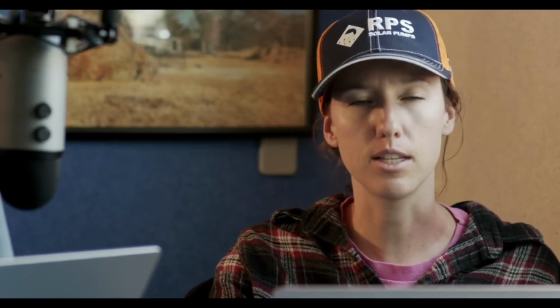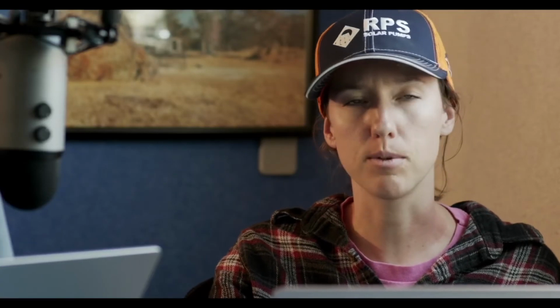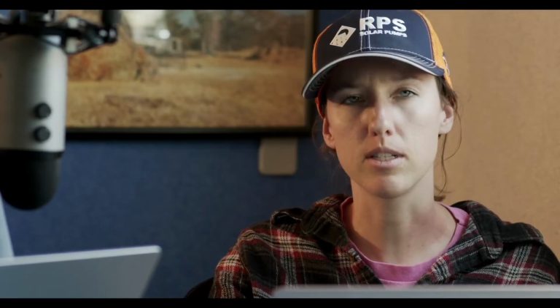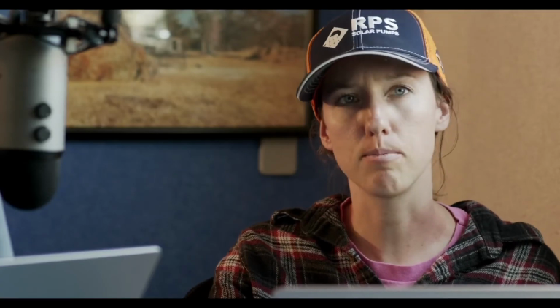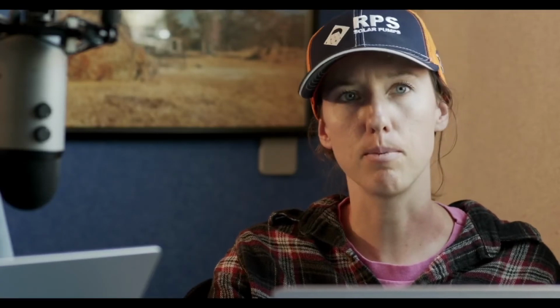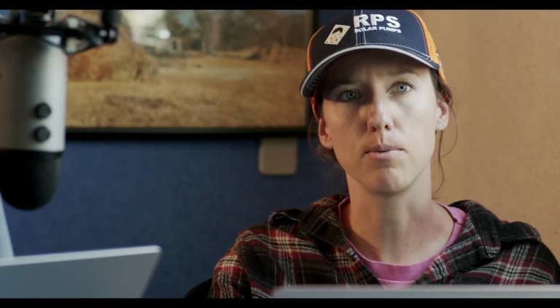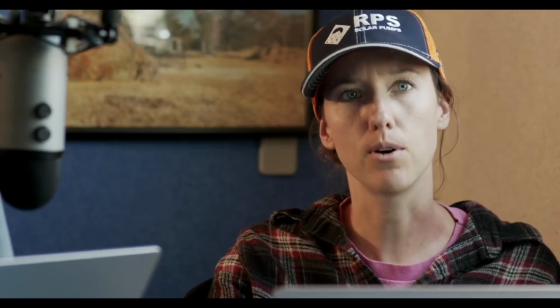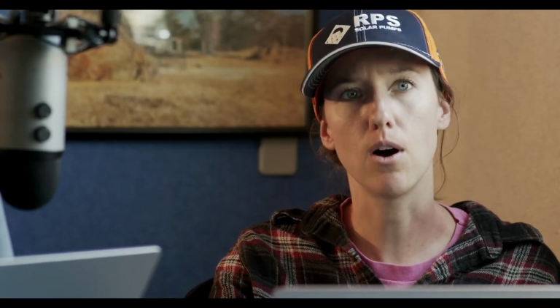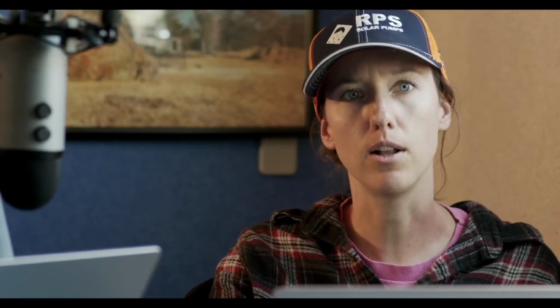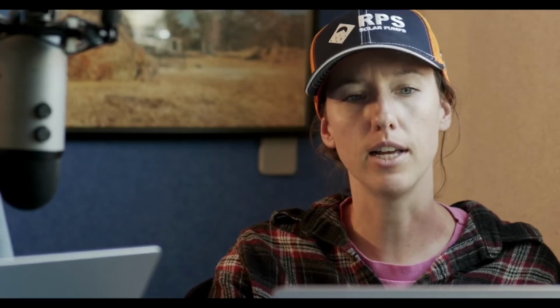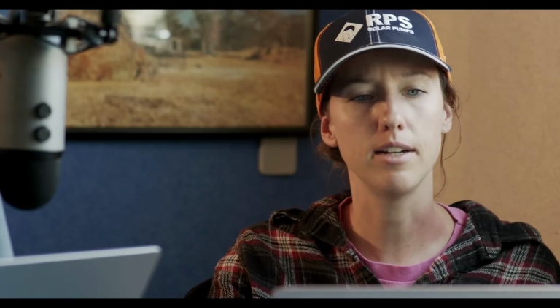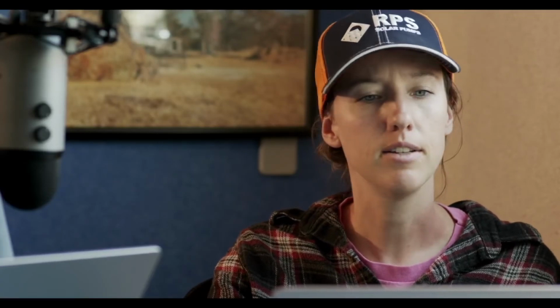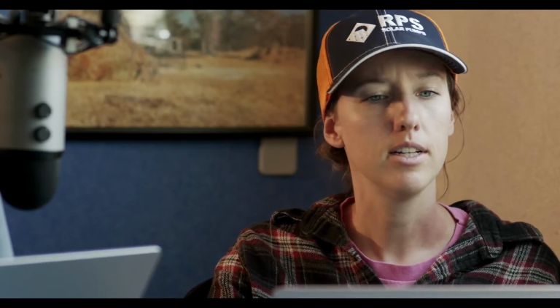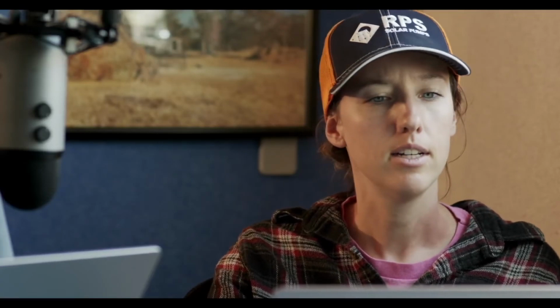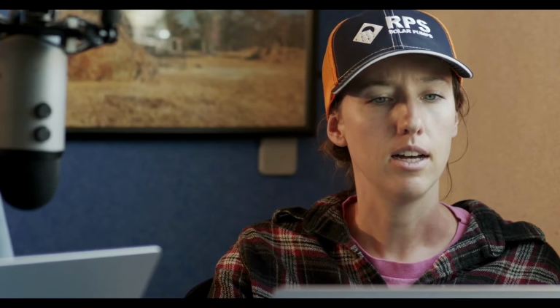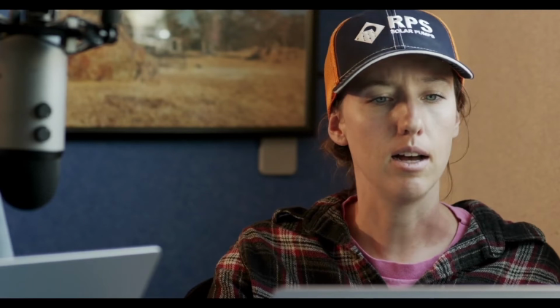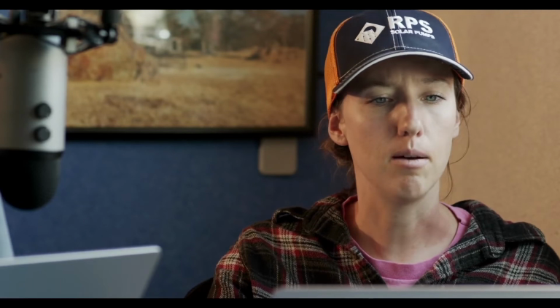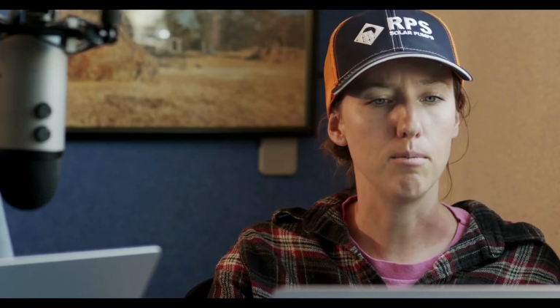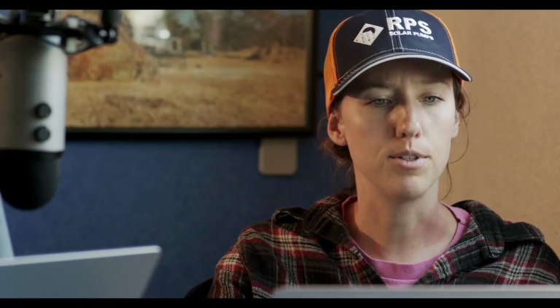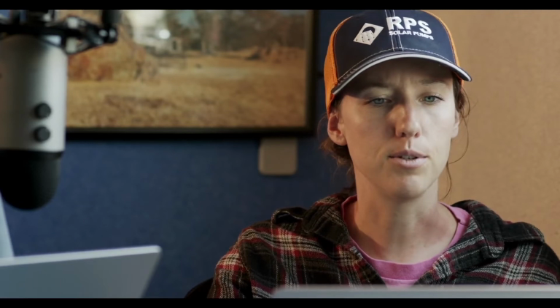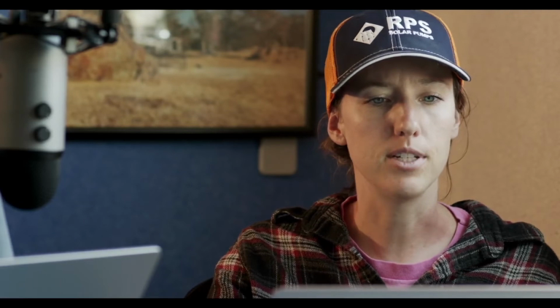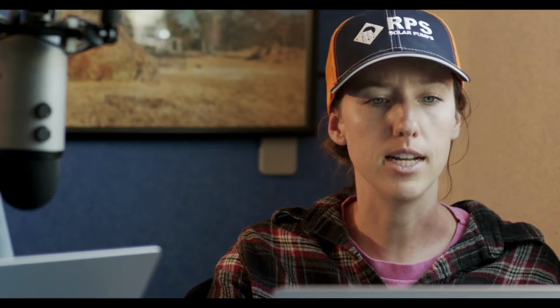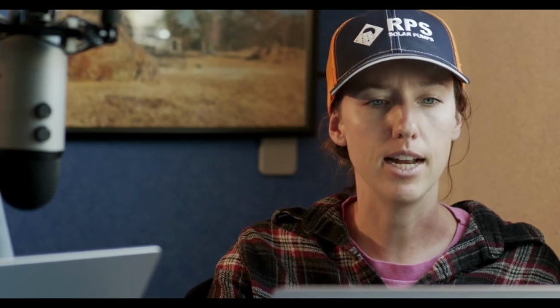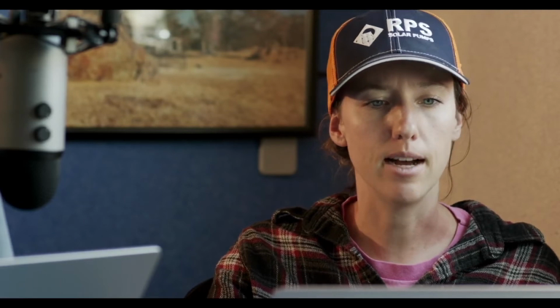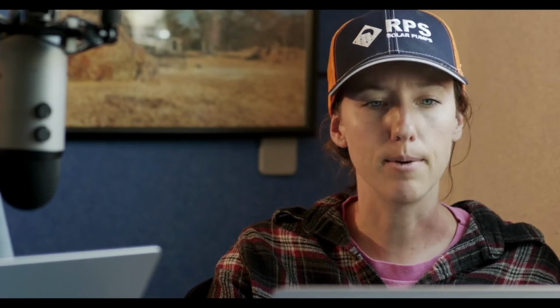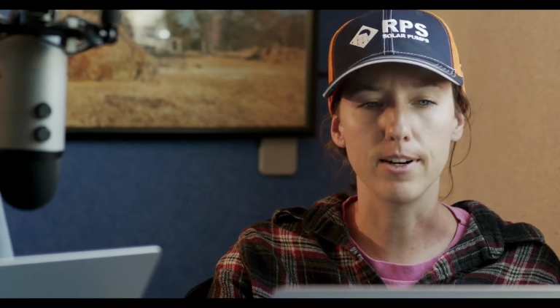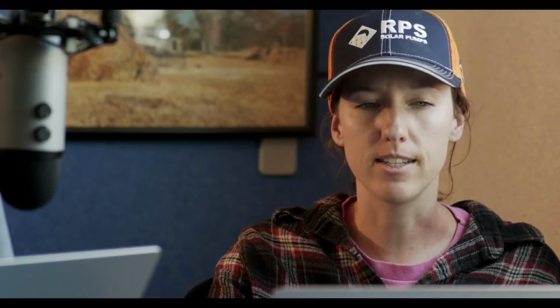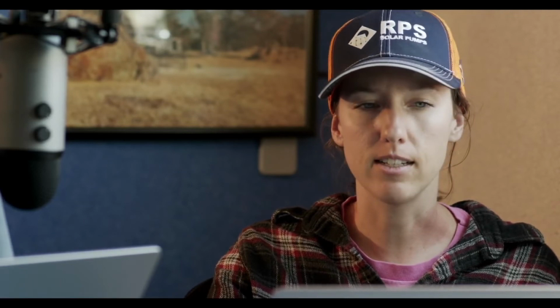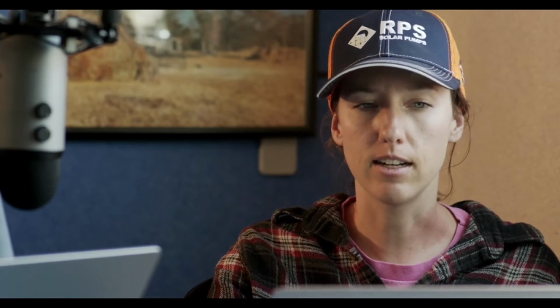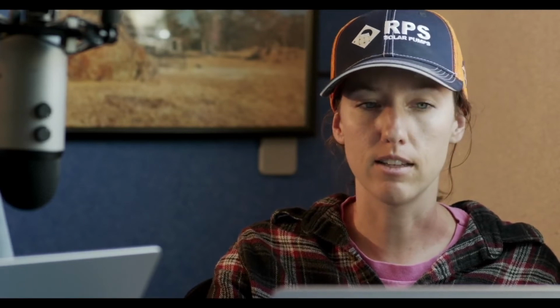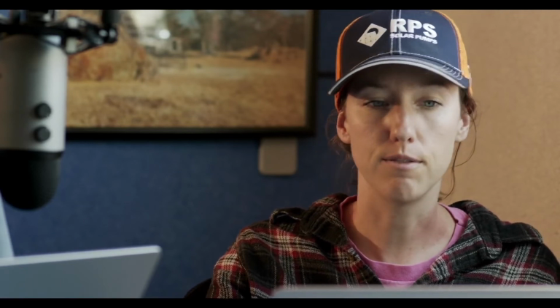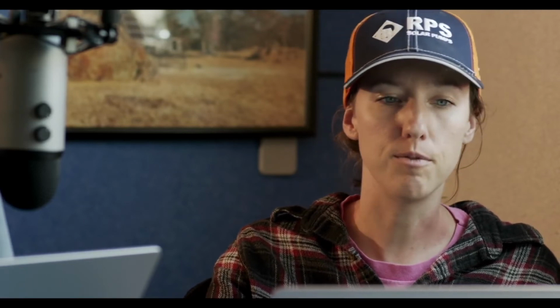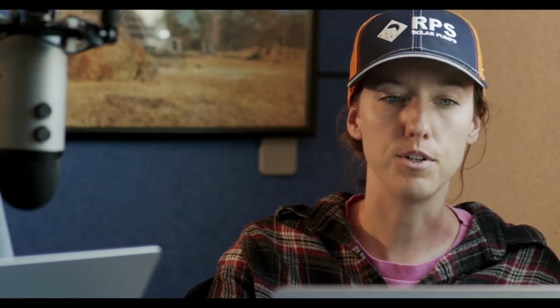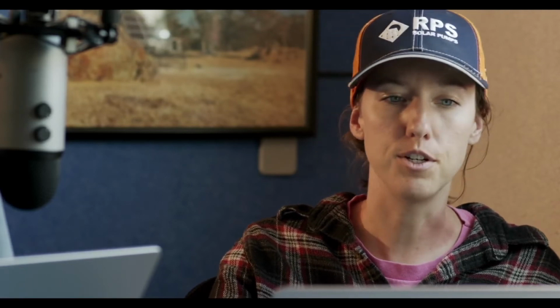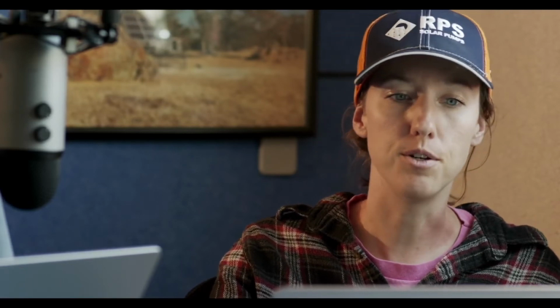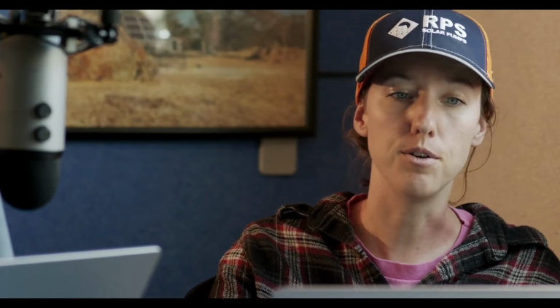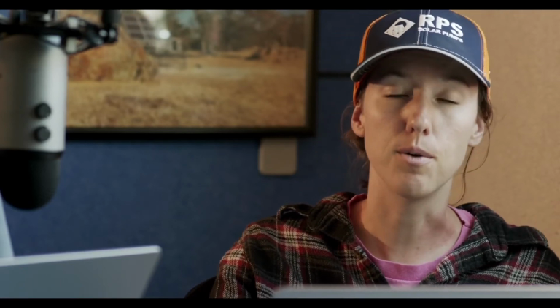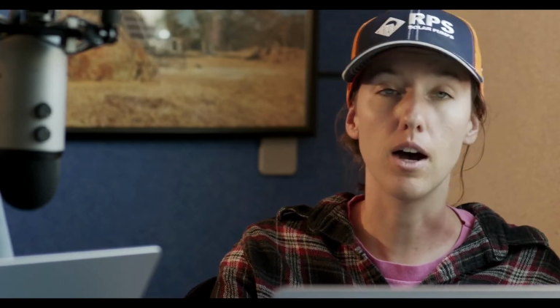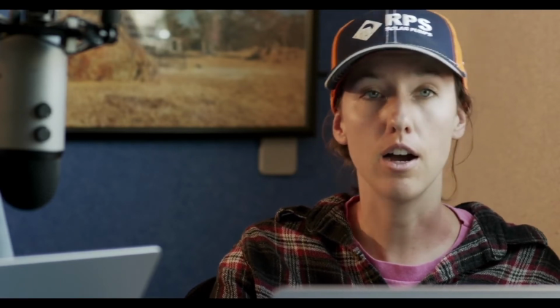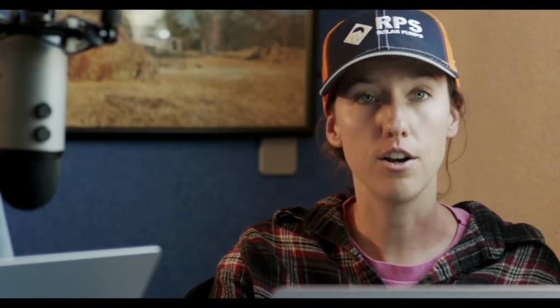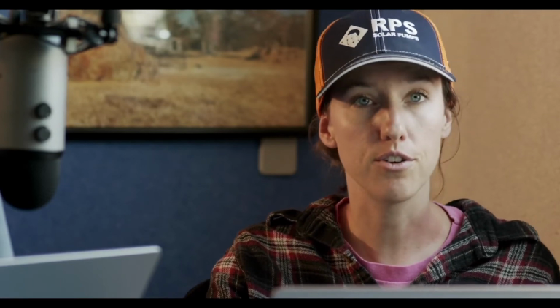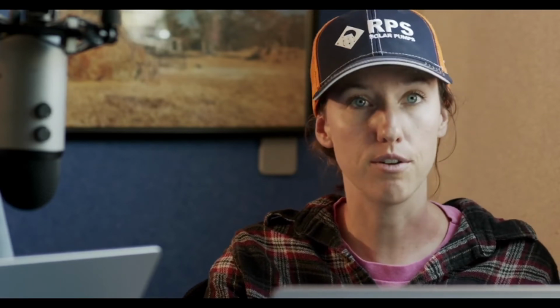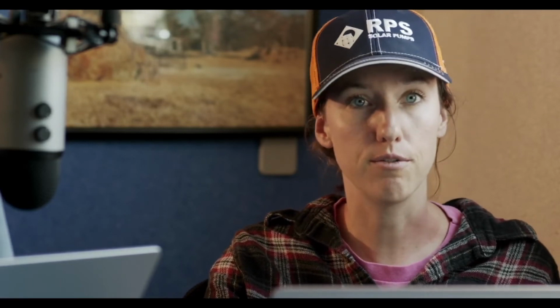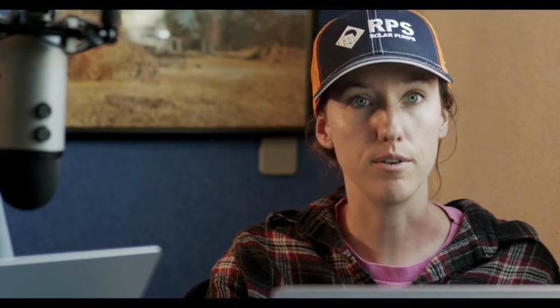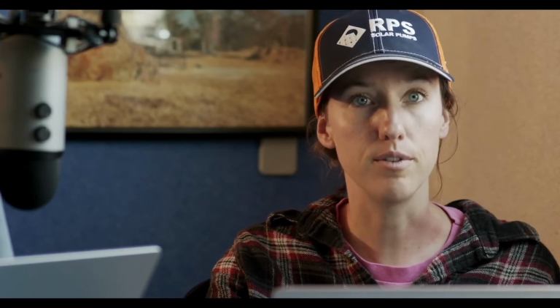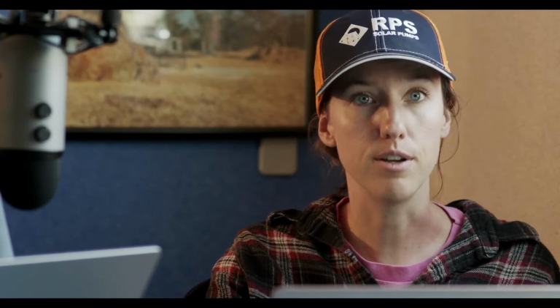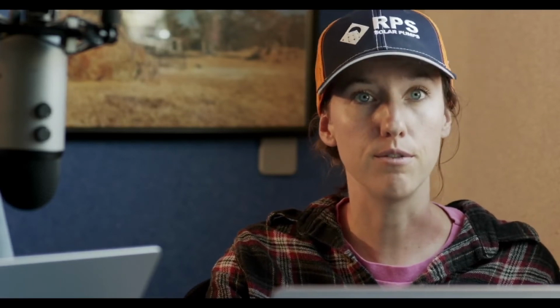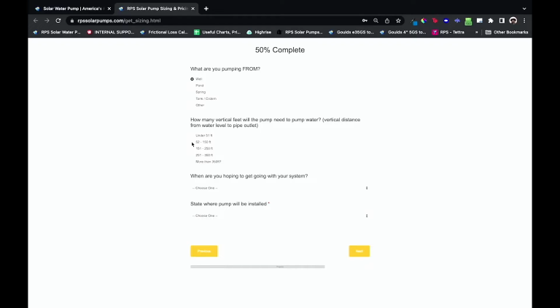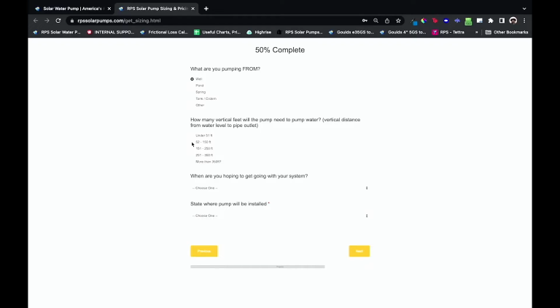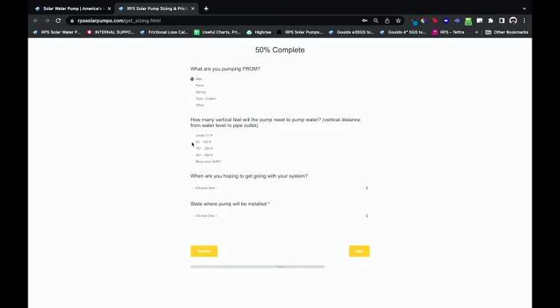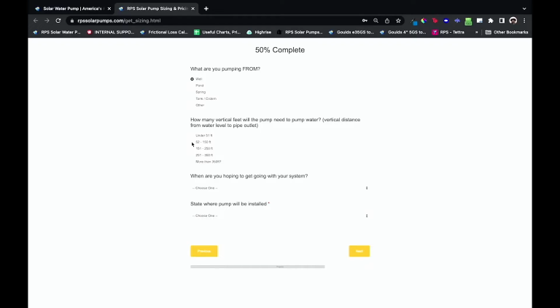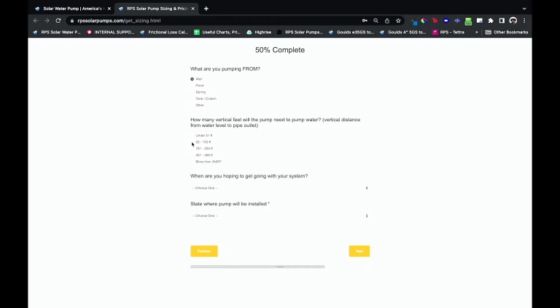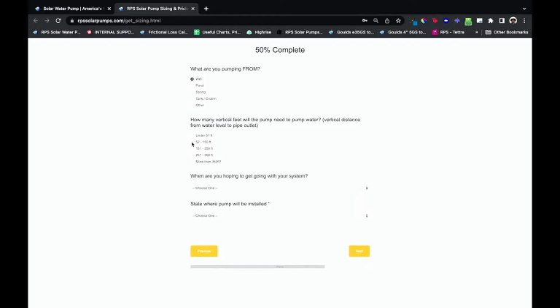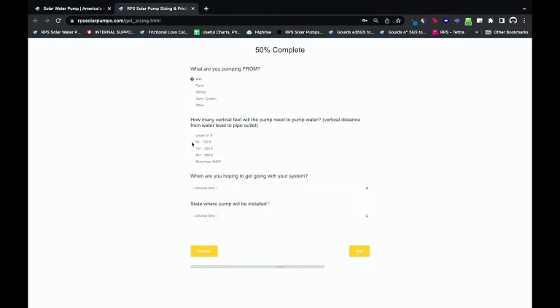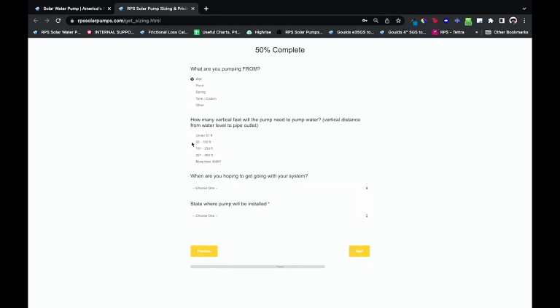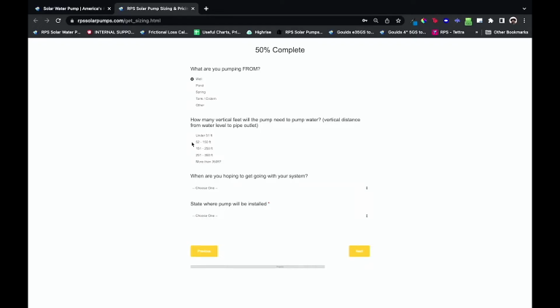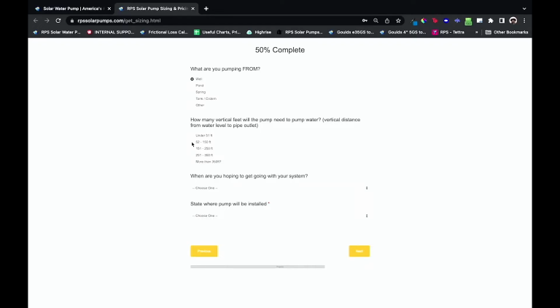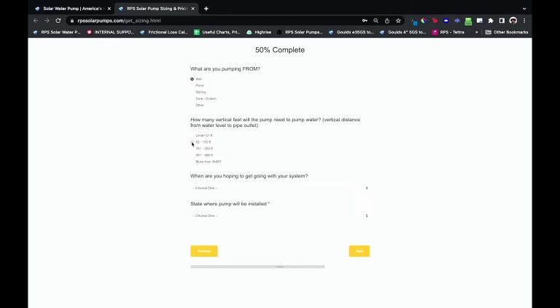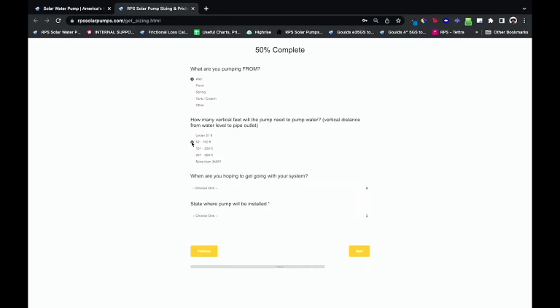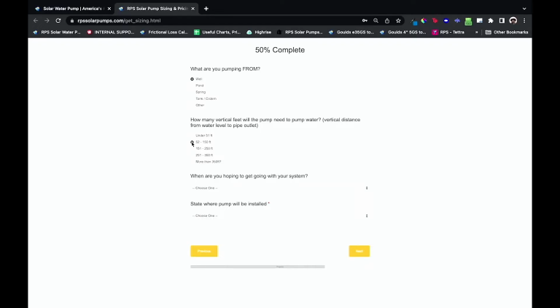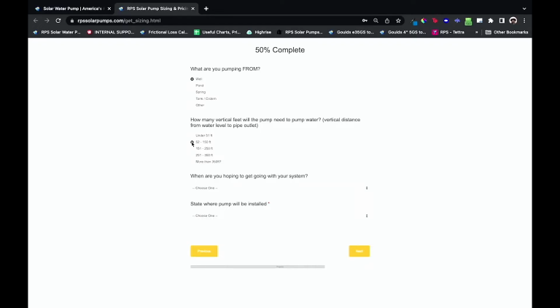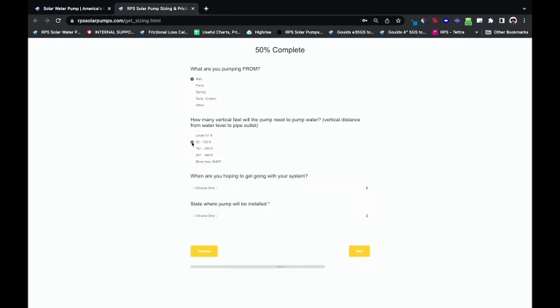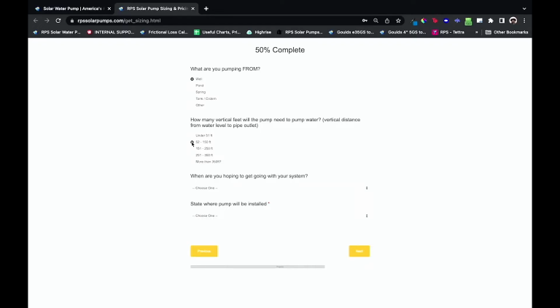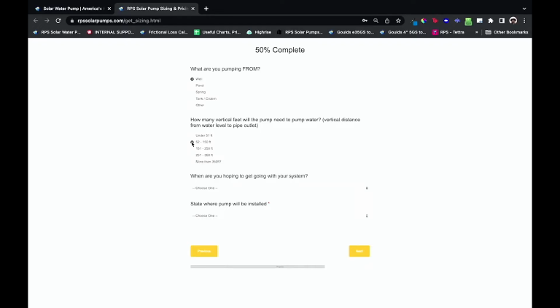That's what some people call it — the elevation change. Today I'm going to select the 52 to 150 foot radio button.